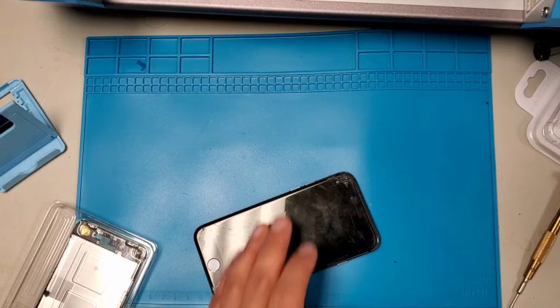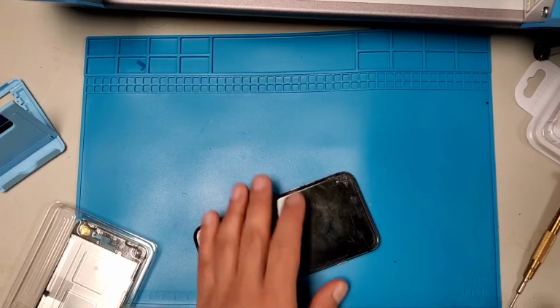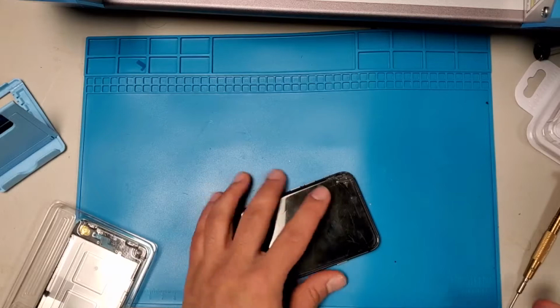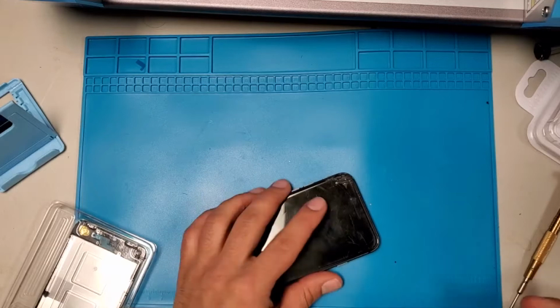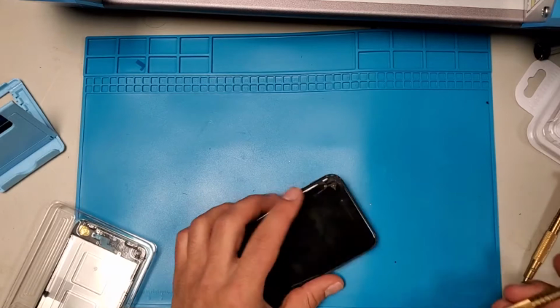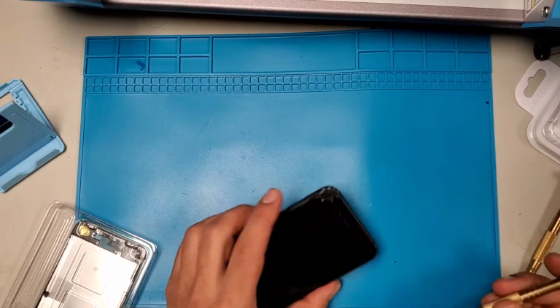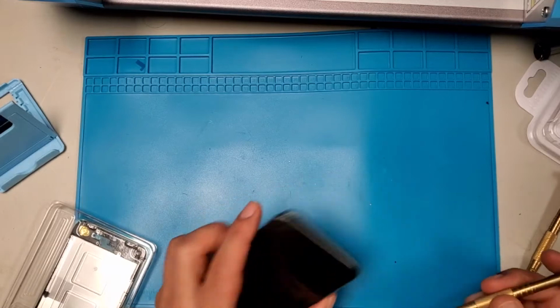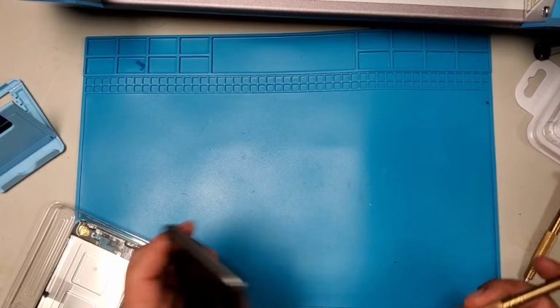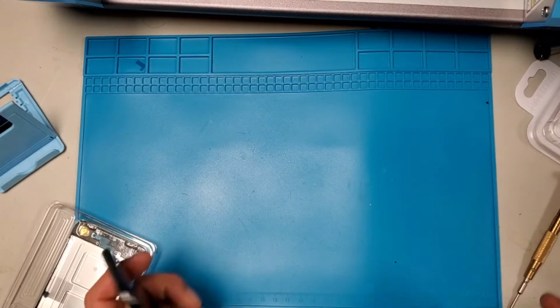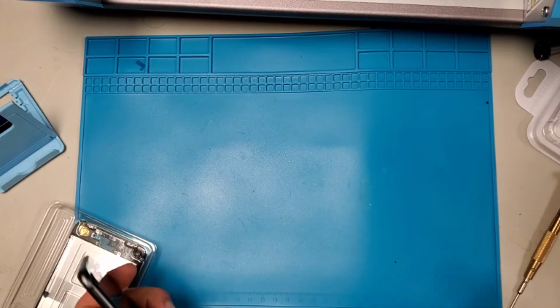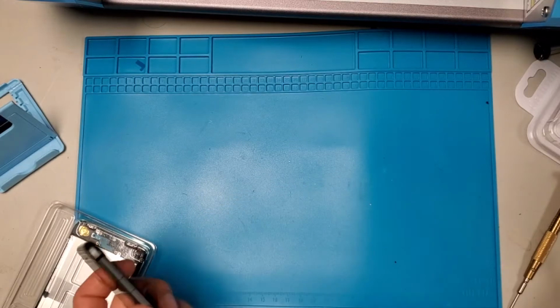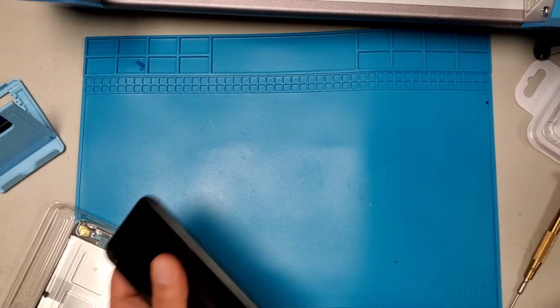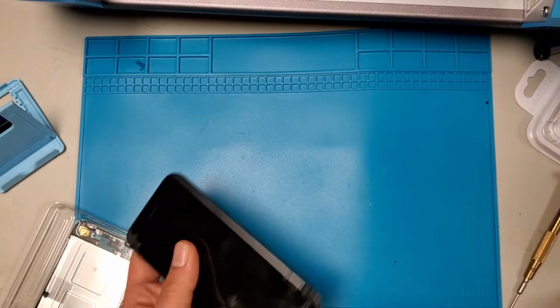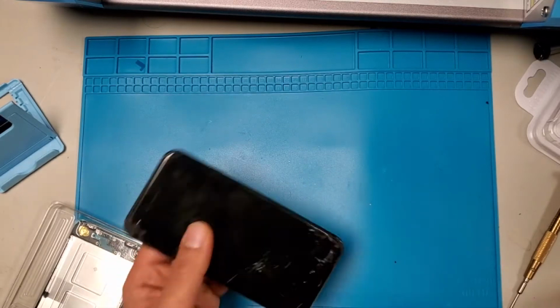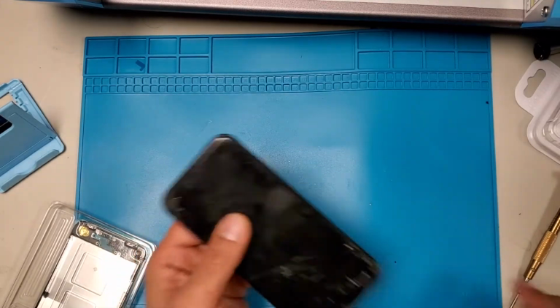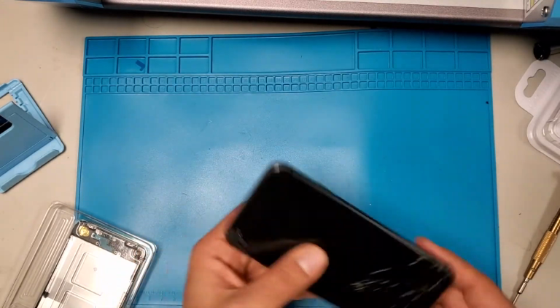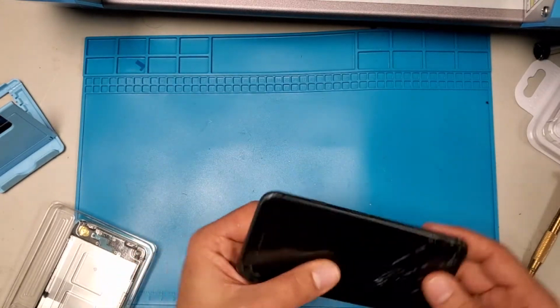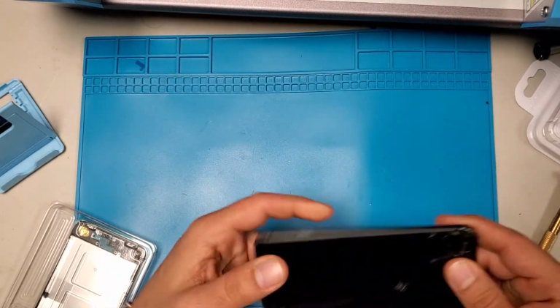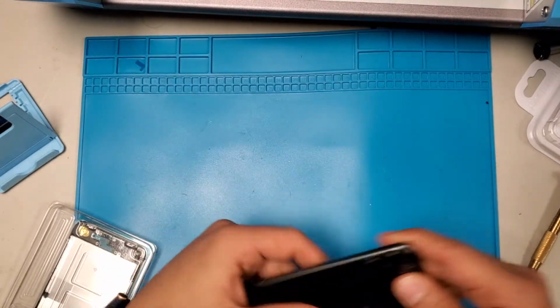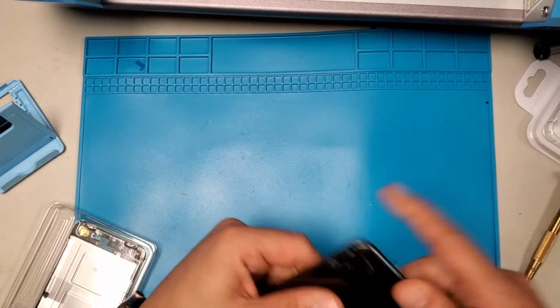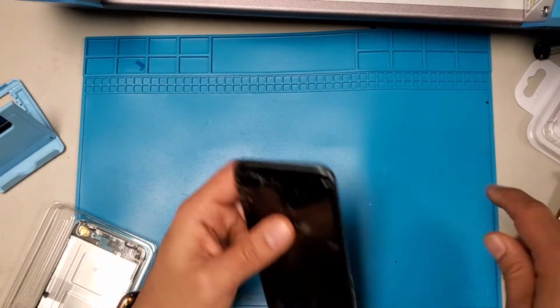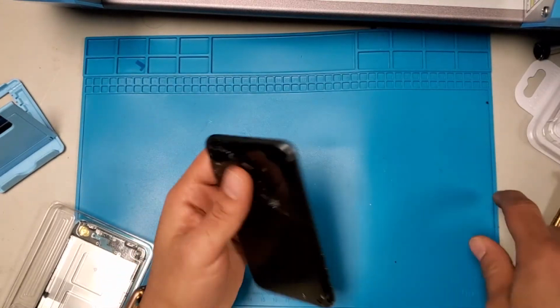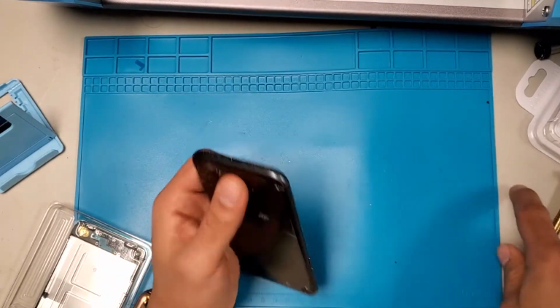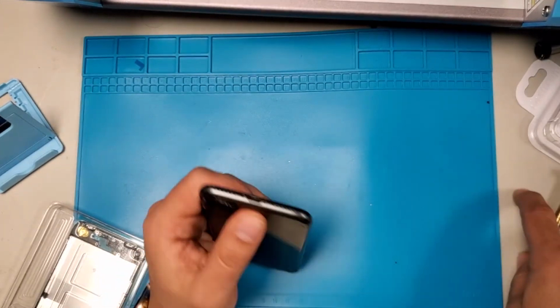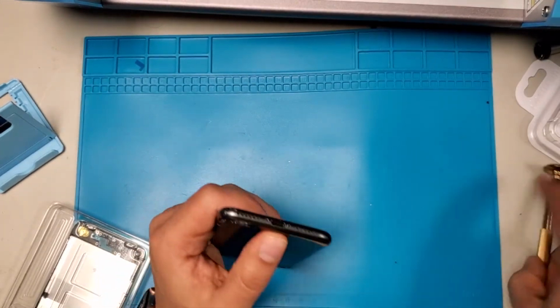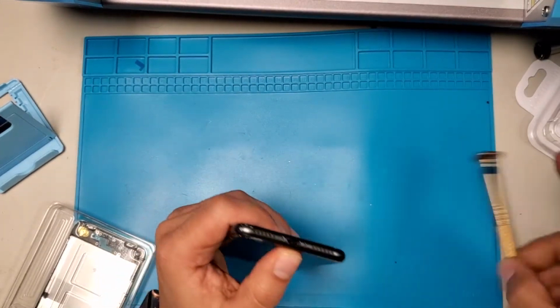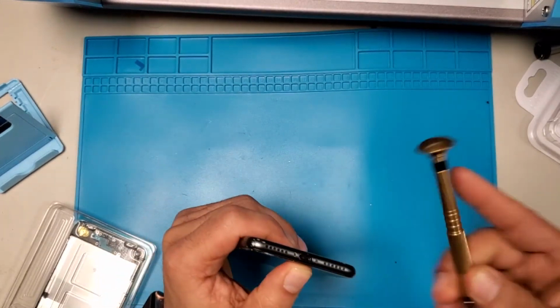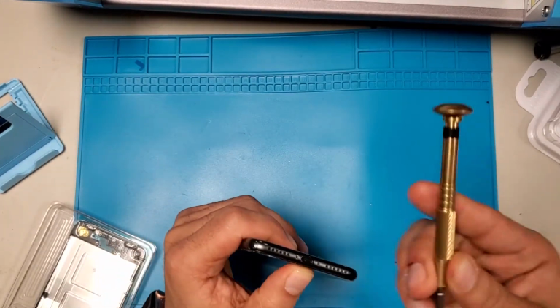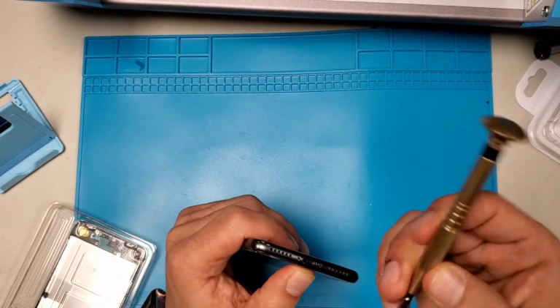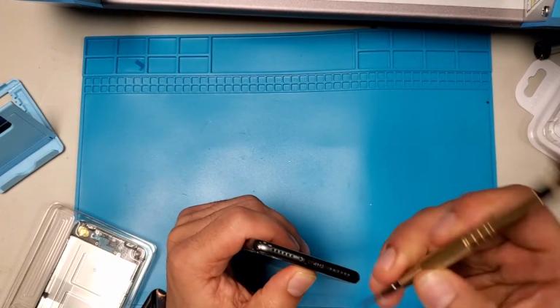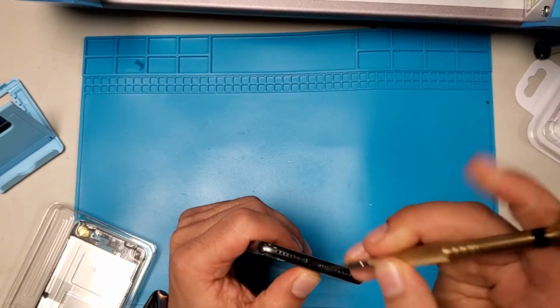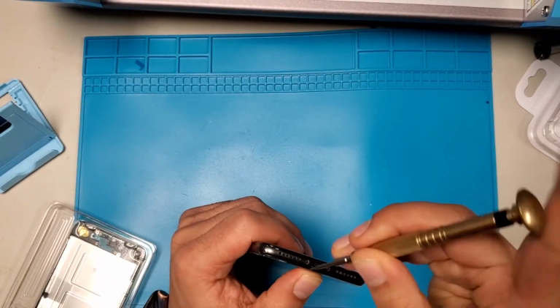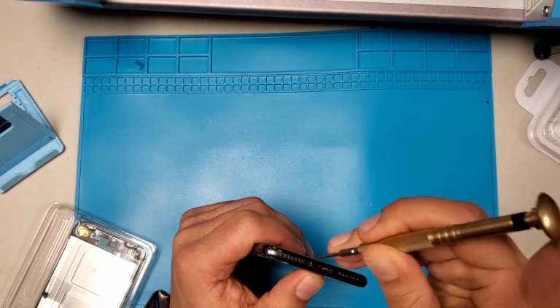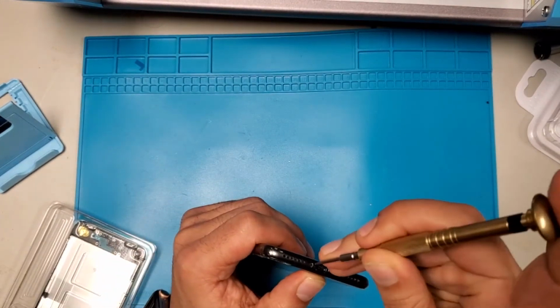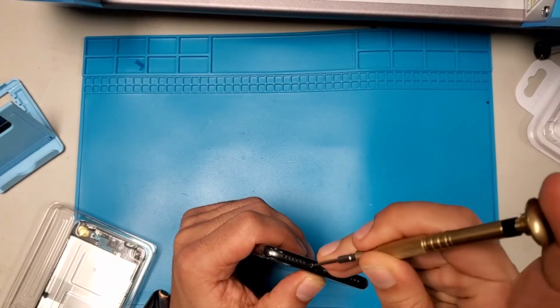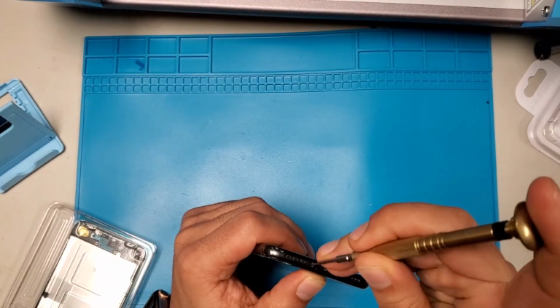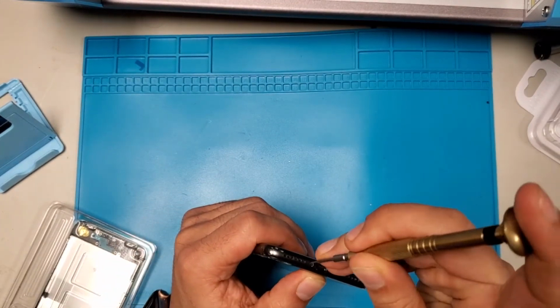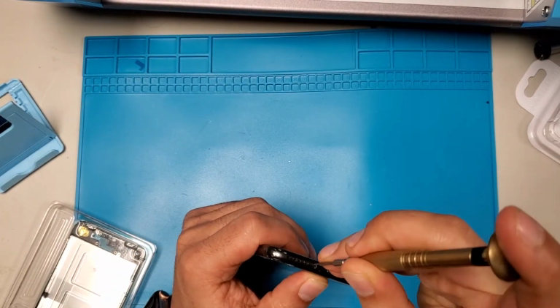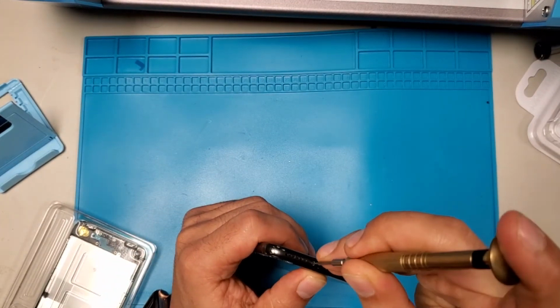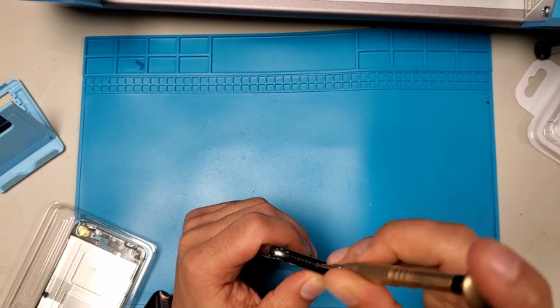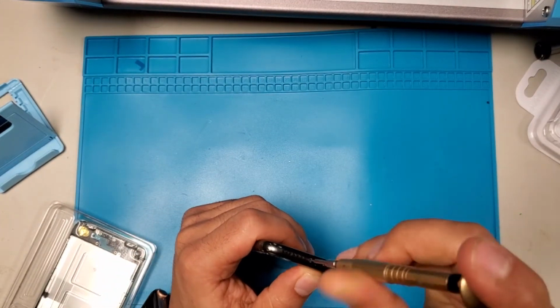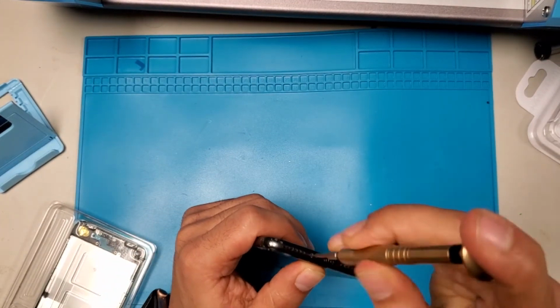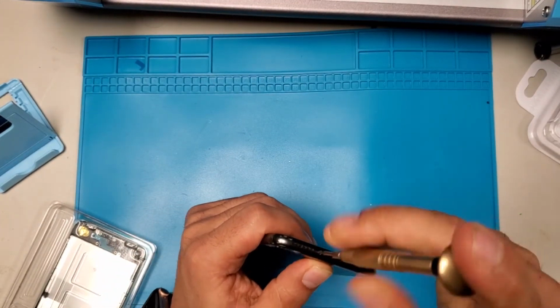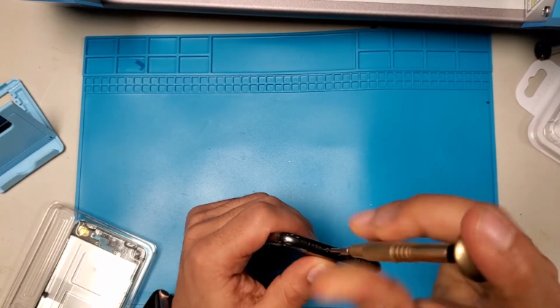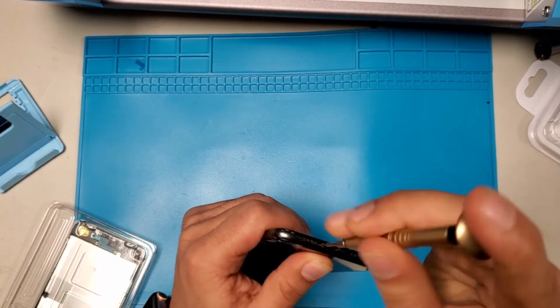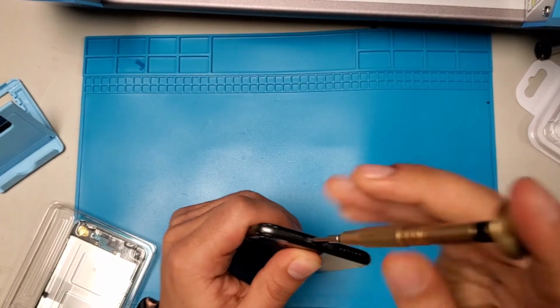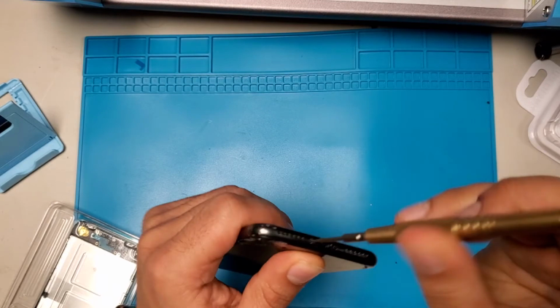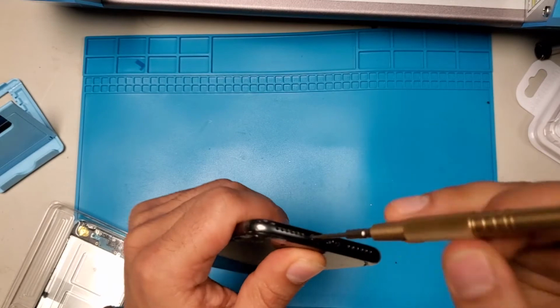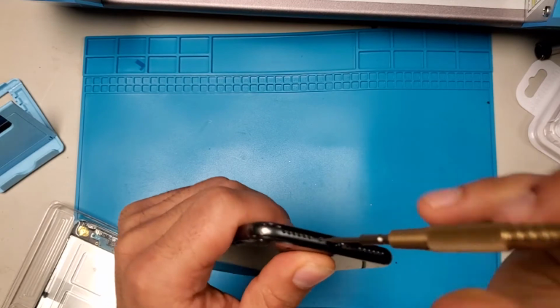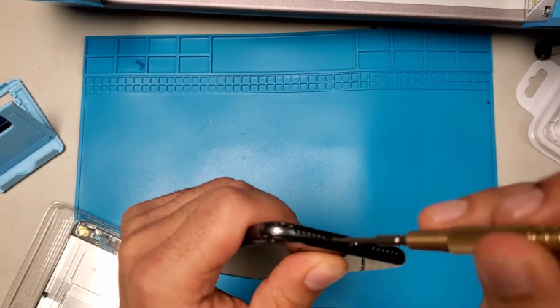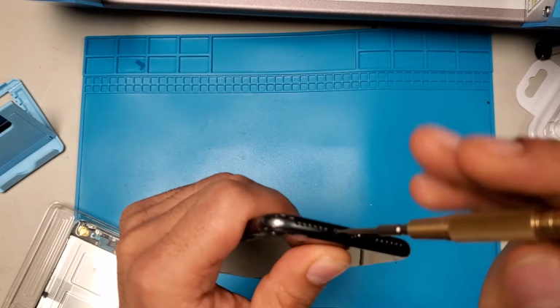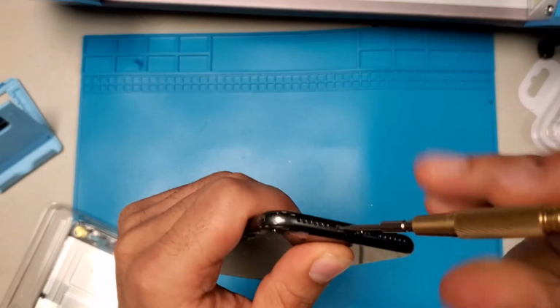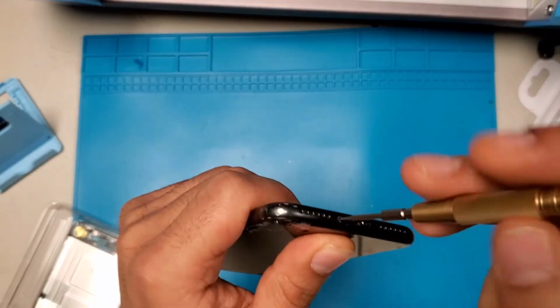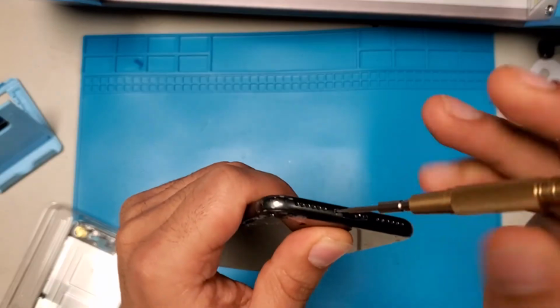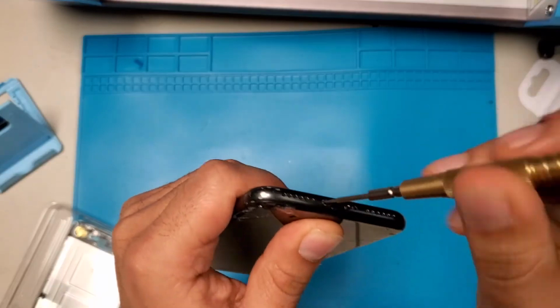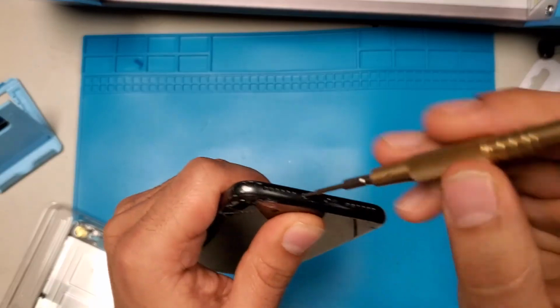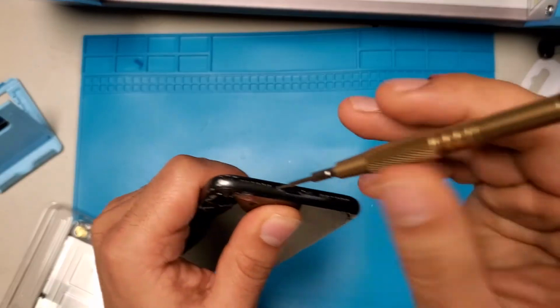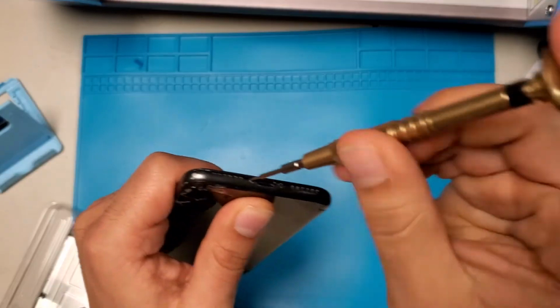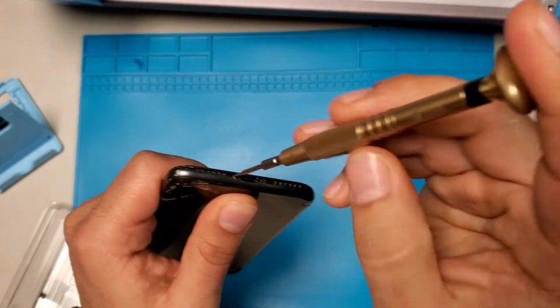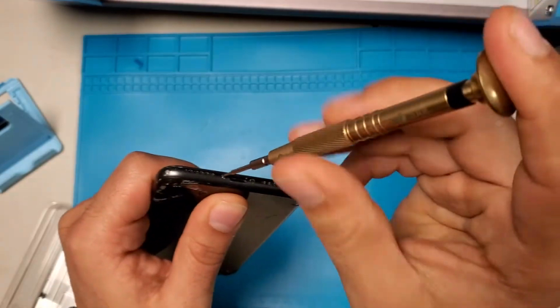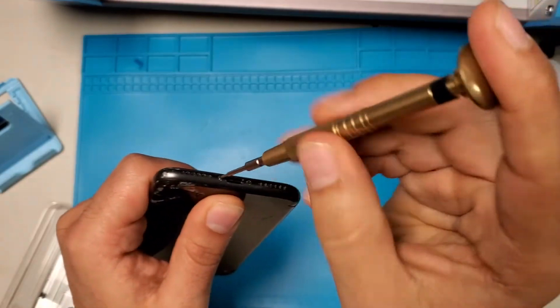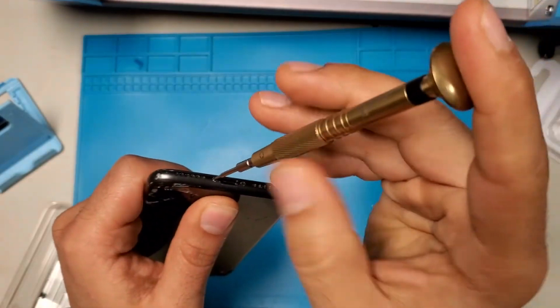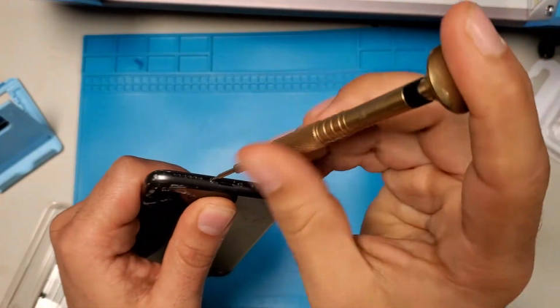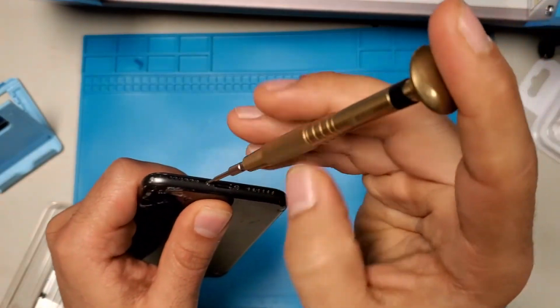Welcome to another video. This time I'll be doing an iPhone 8 LCD replacement. The first thing you do is, as usual, open the bottom two screws.